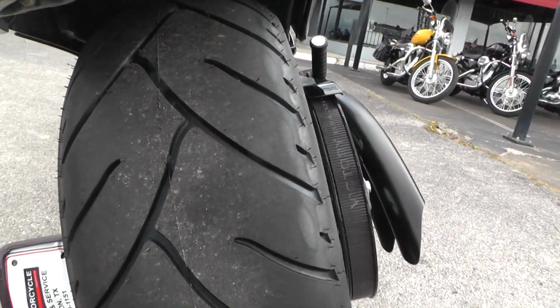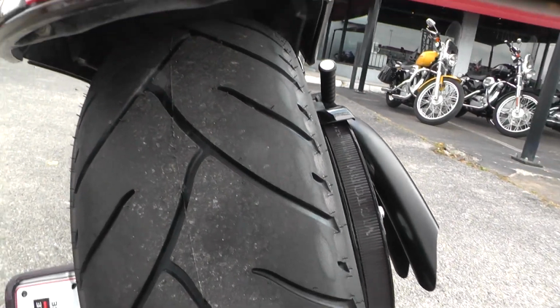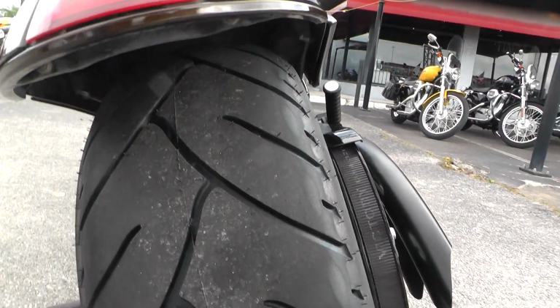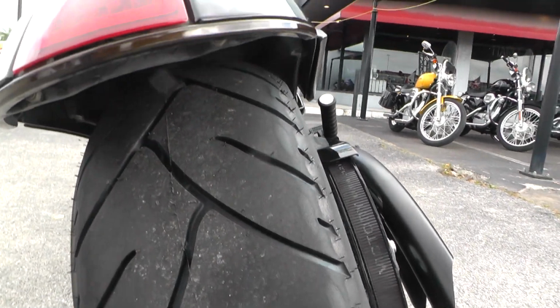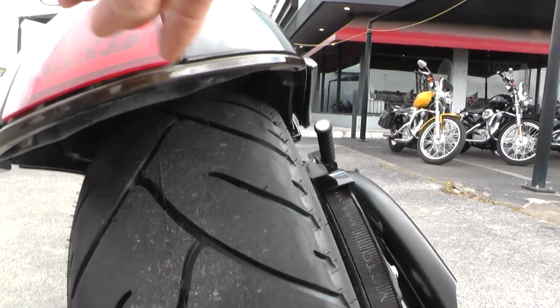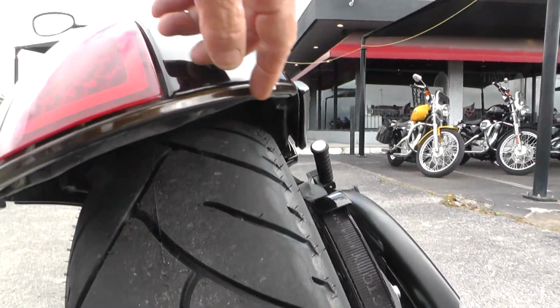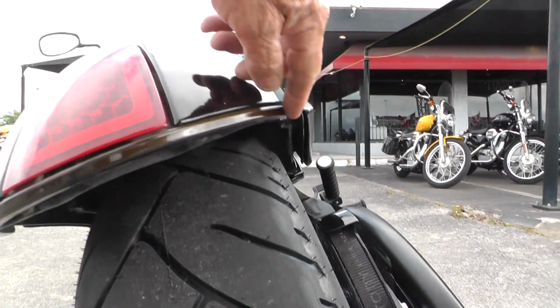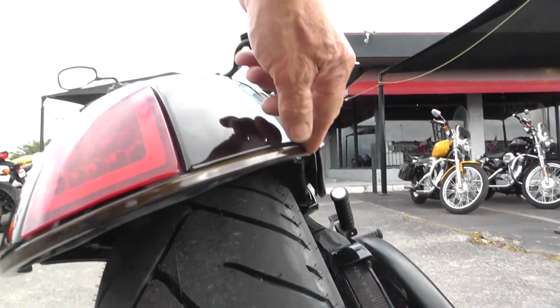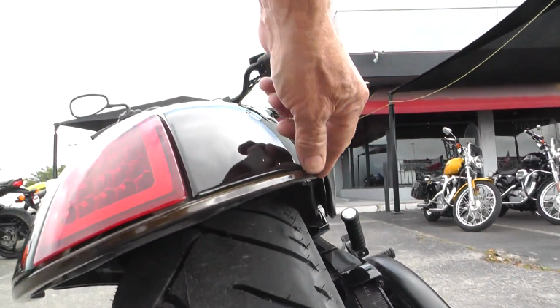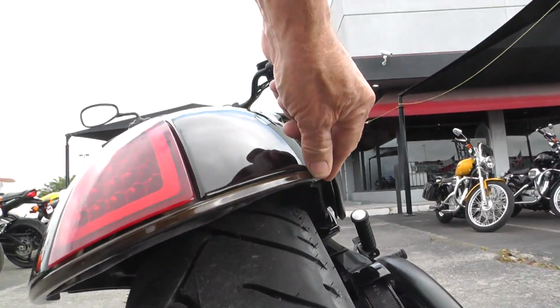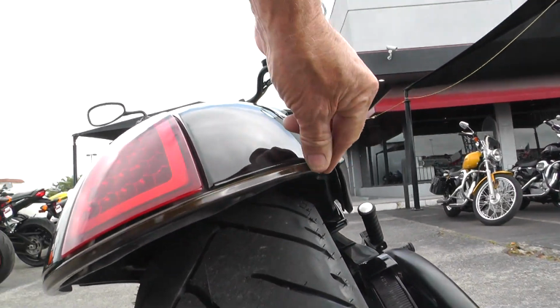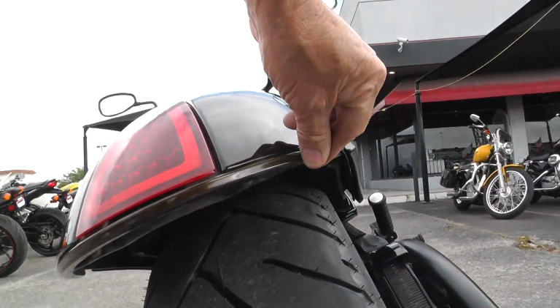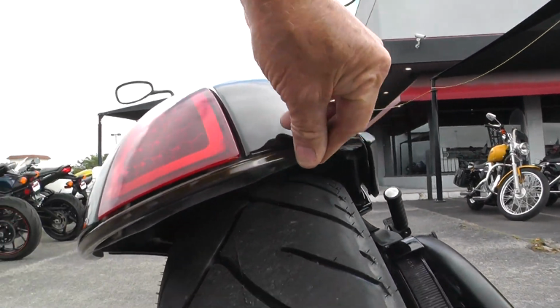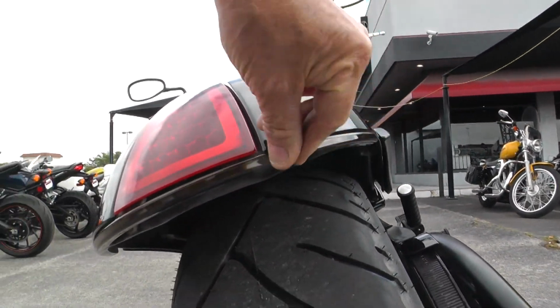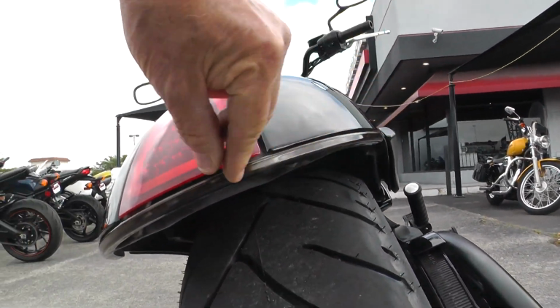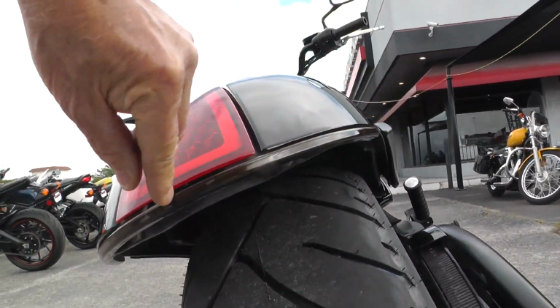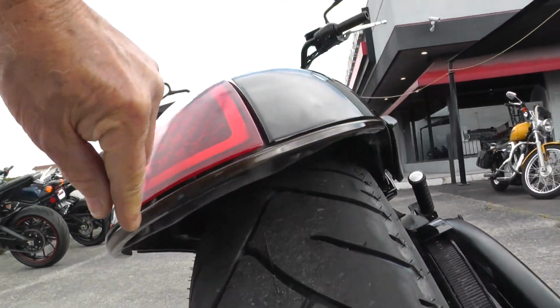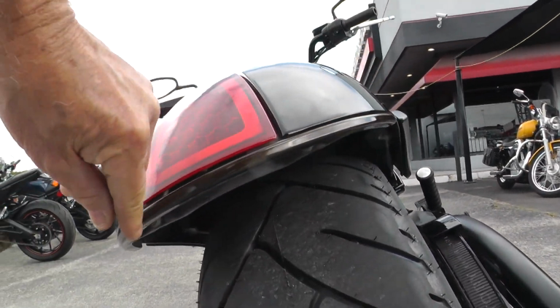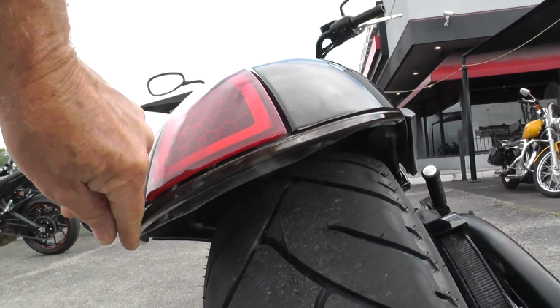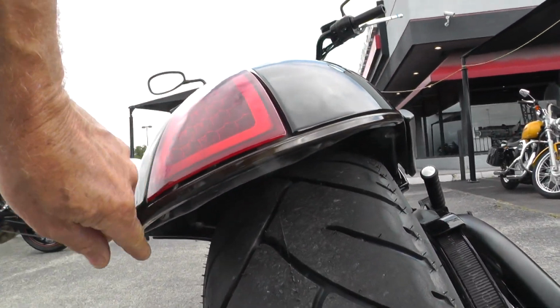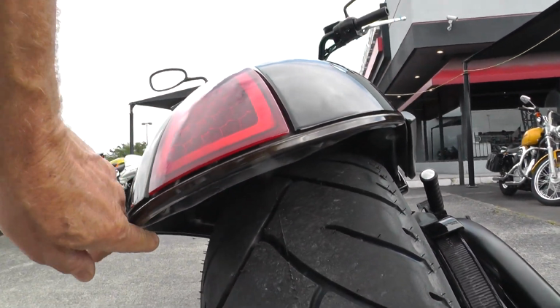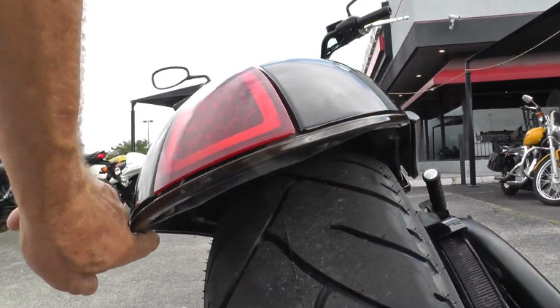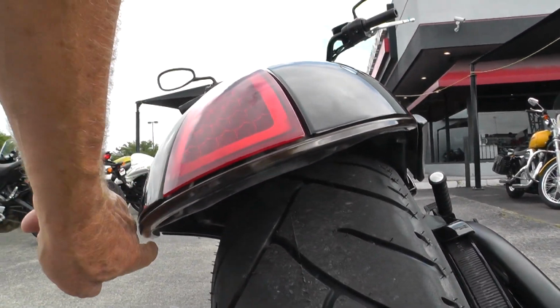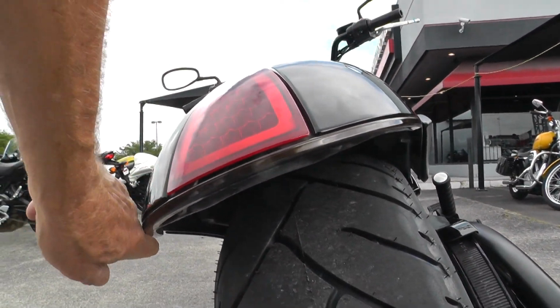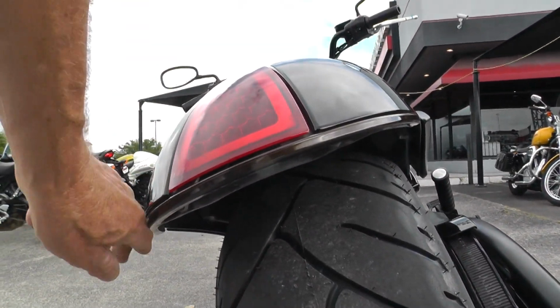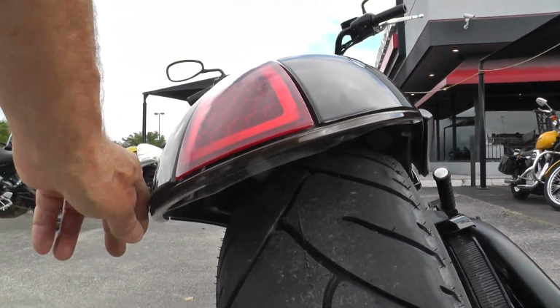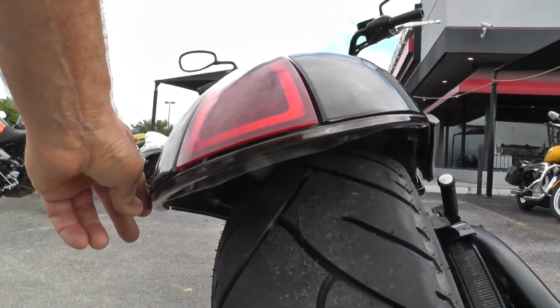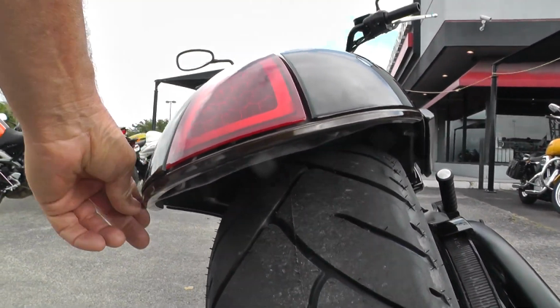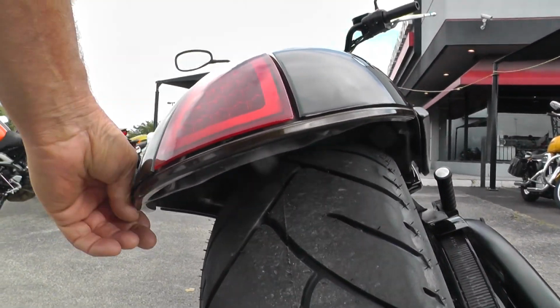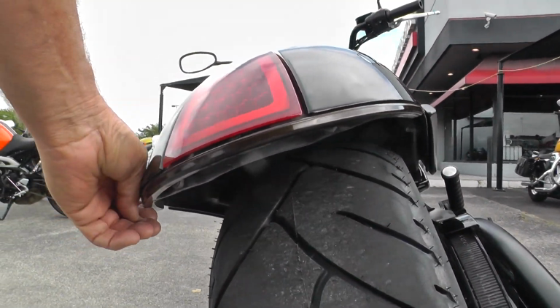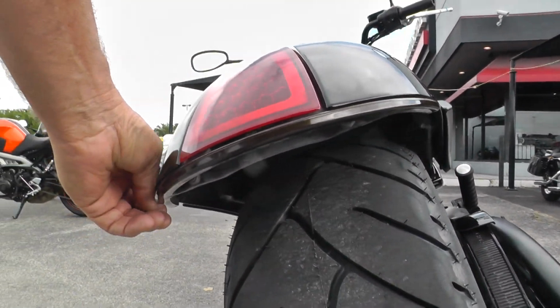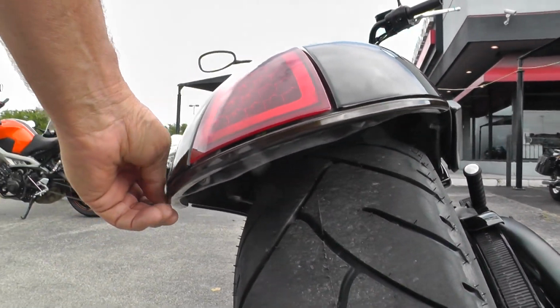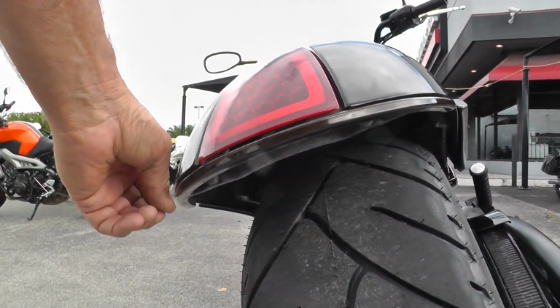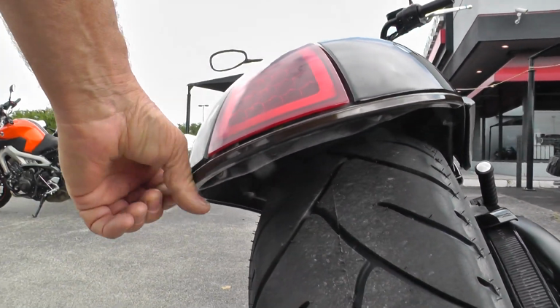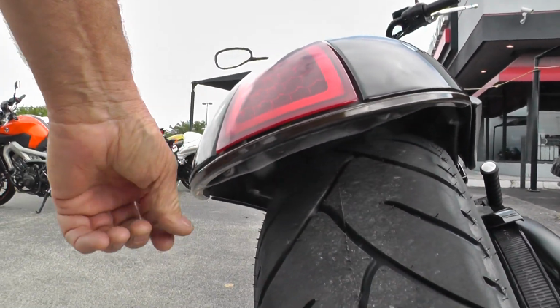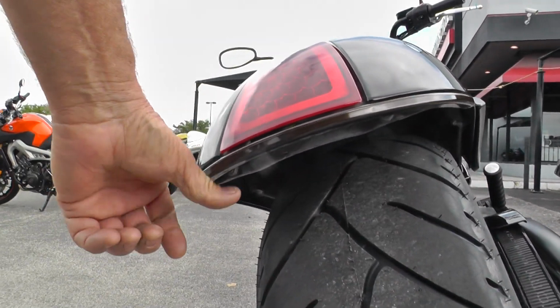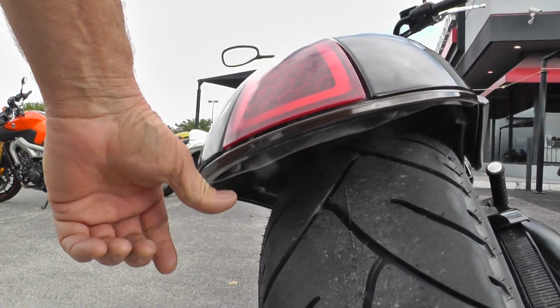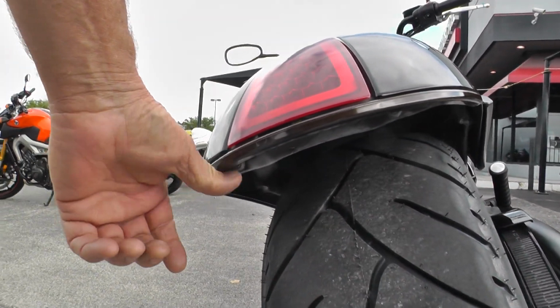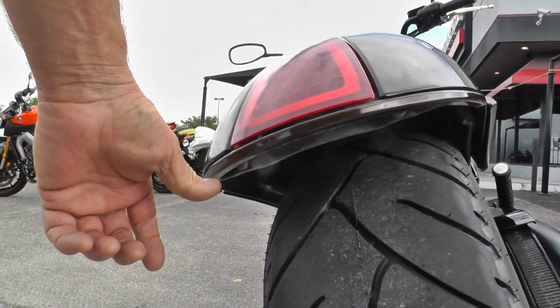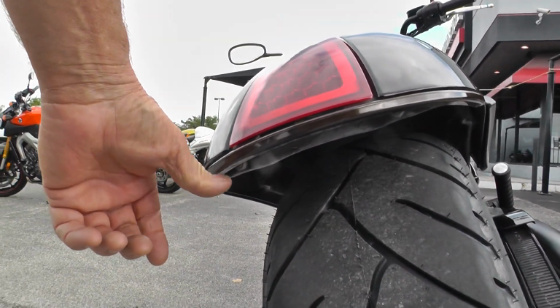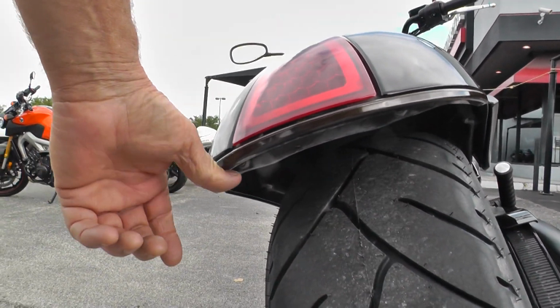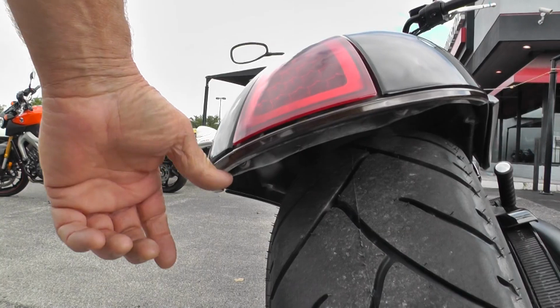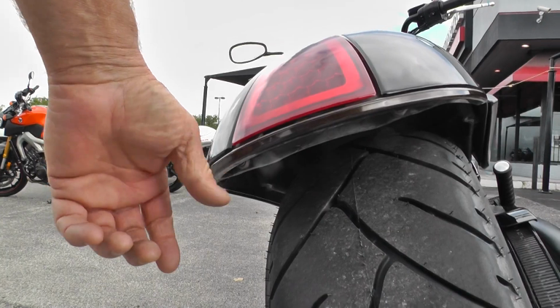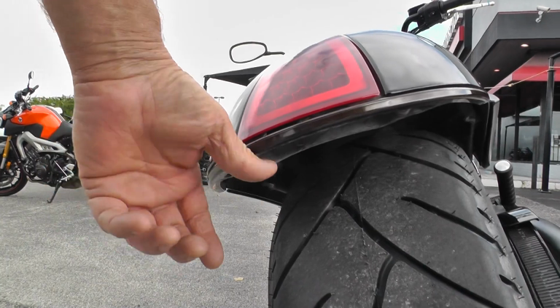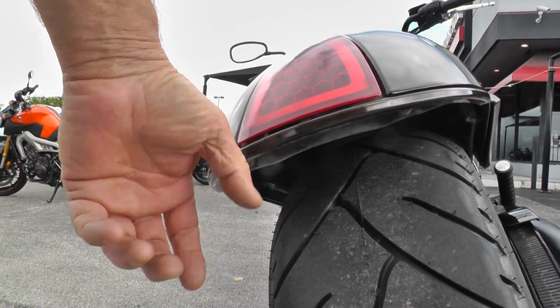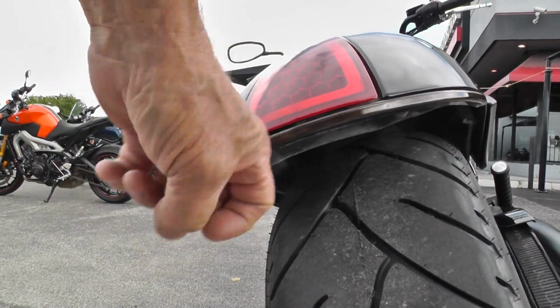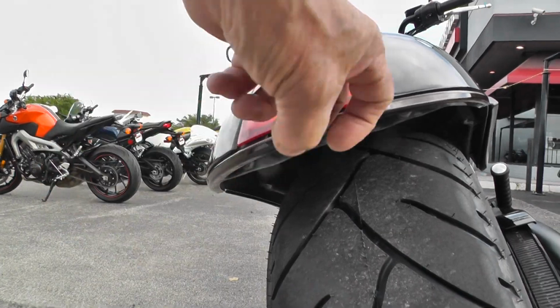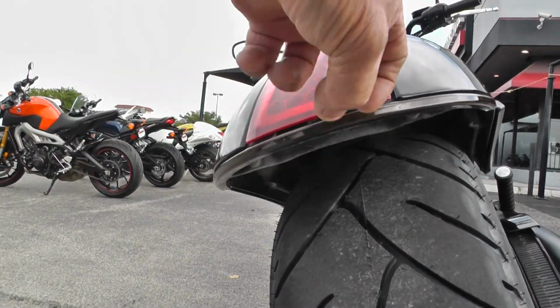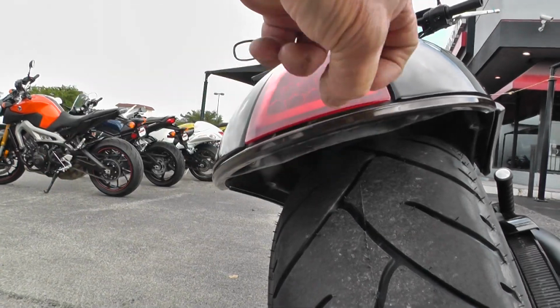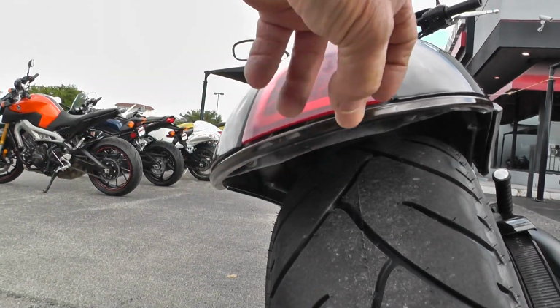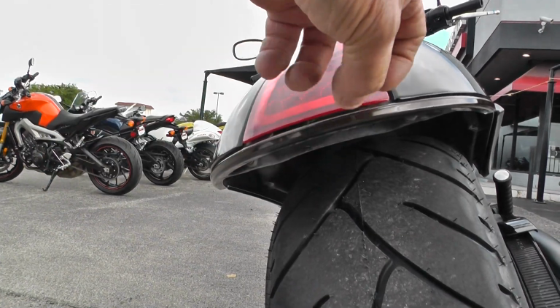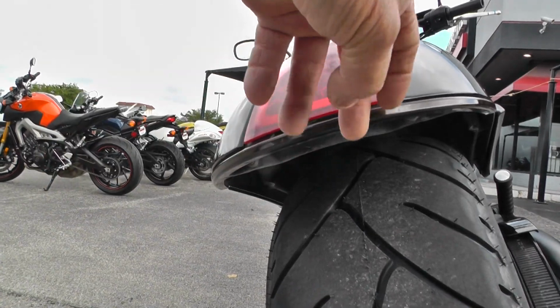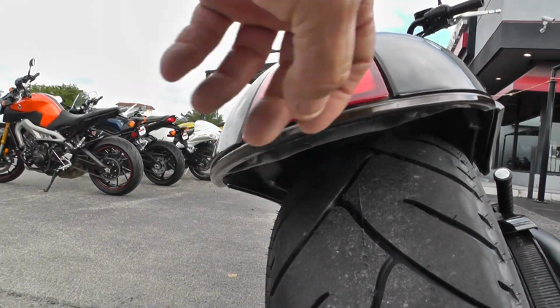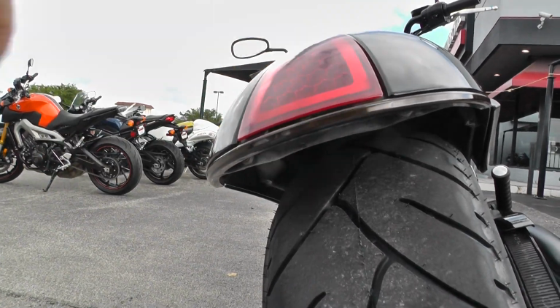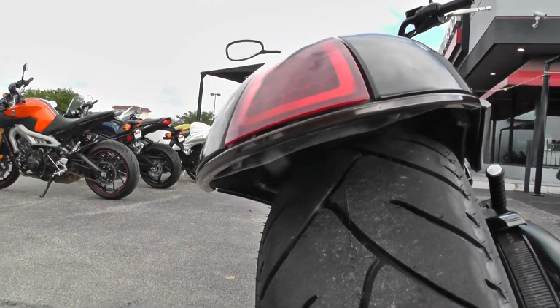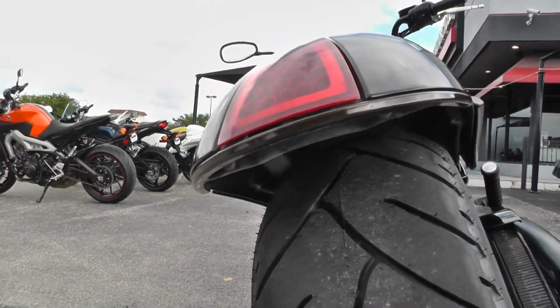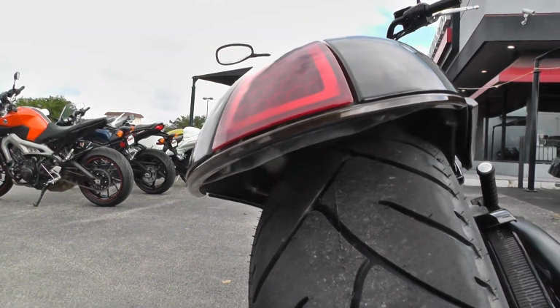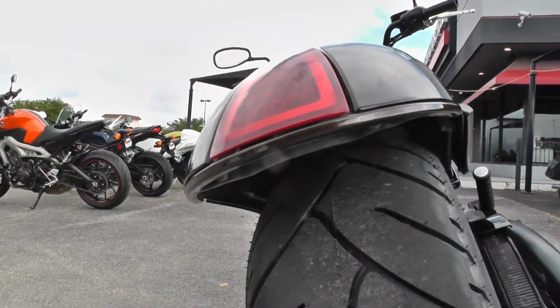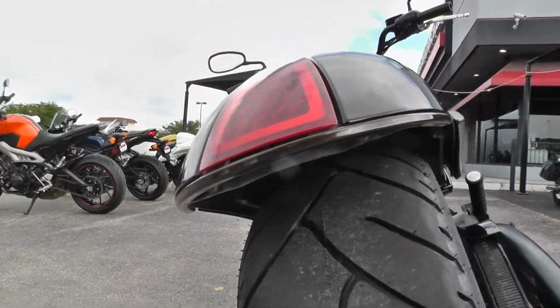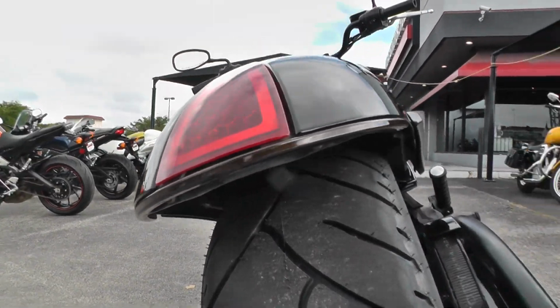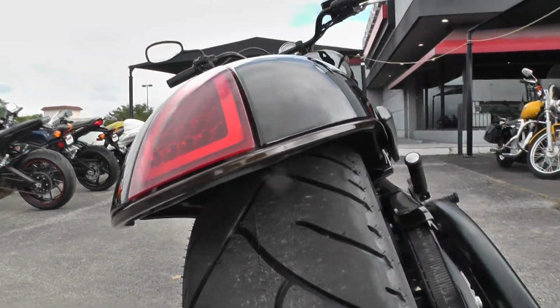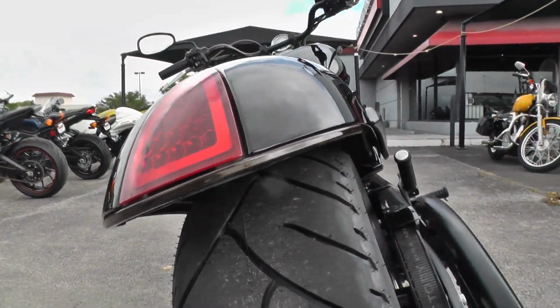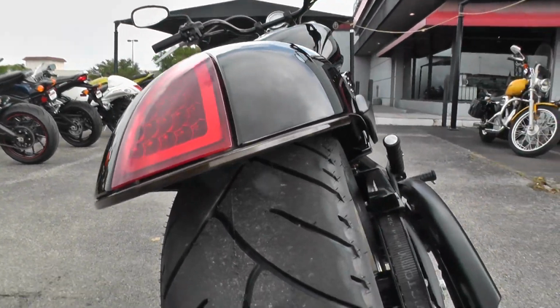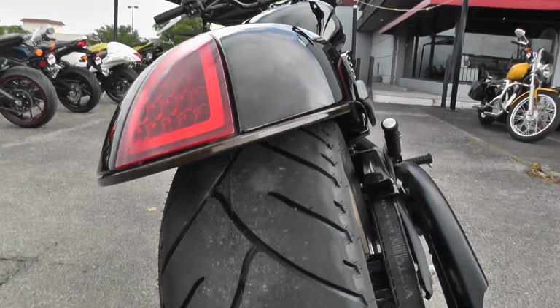This looks like another band of lights right here. I'll have to check that out too.